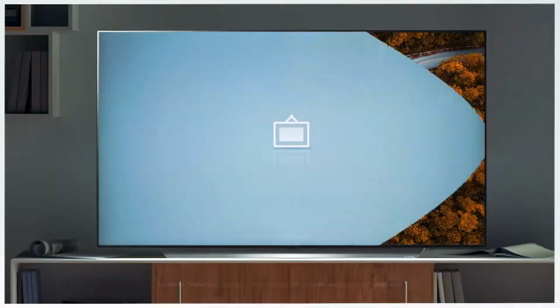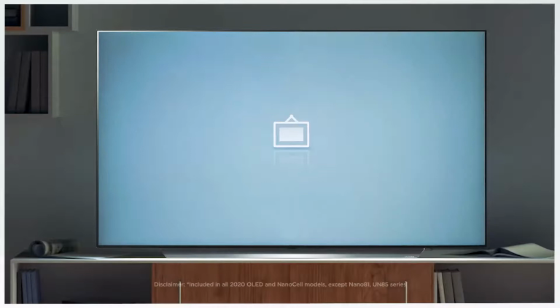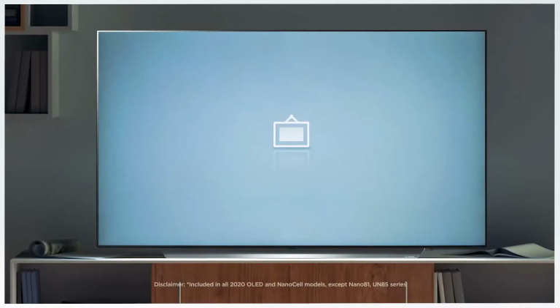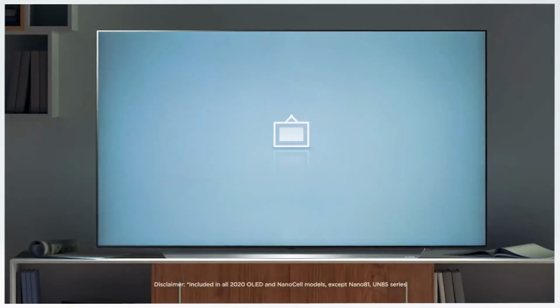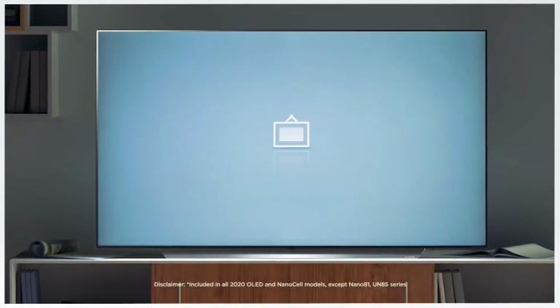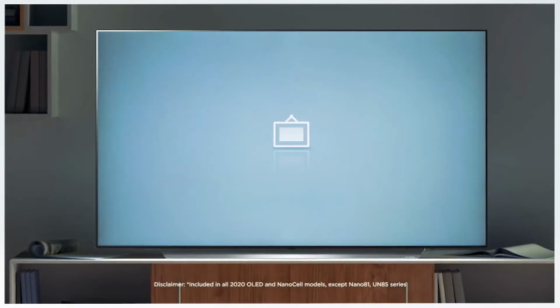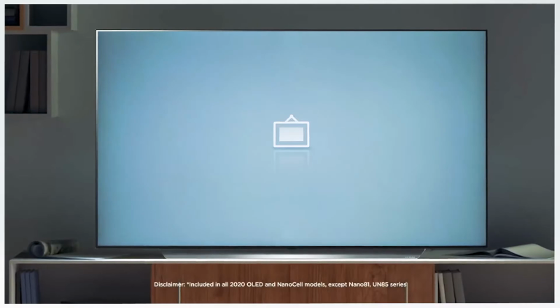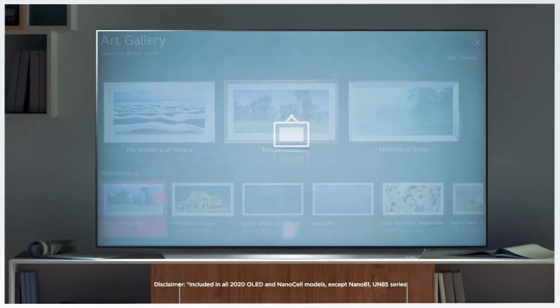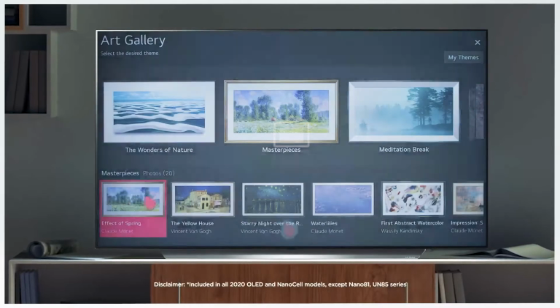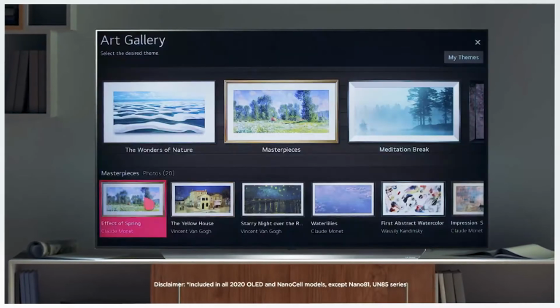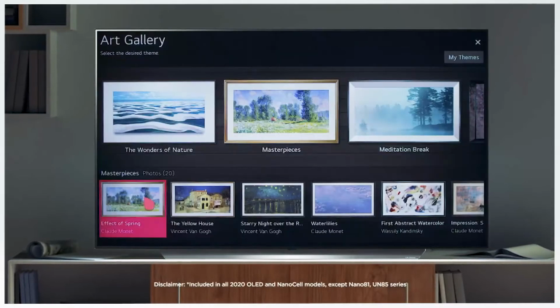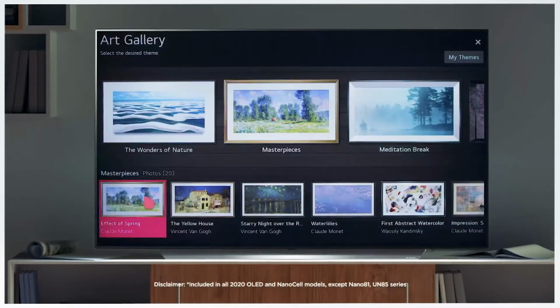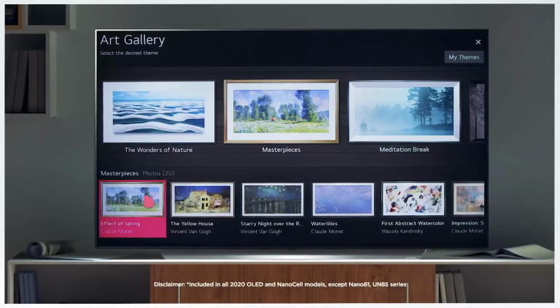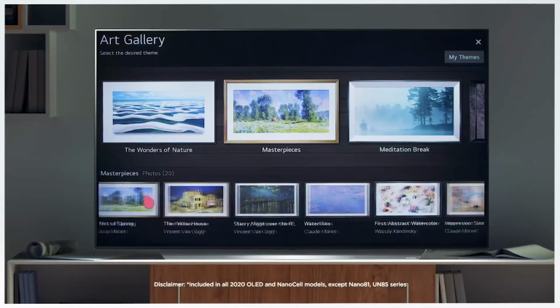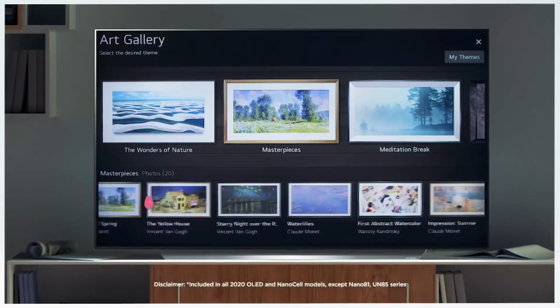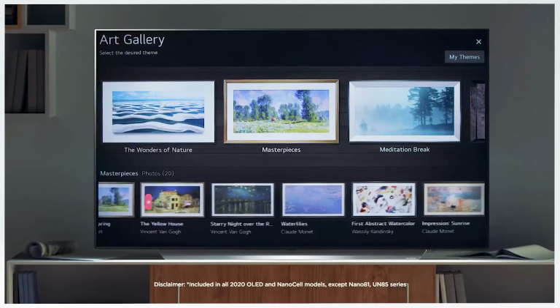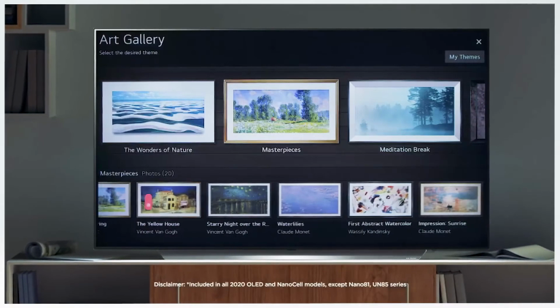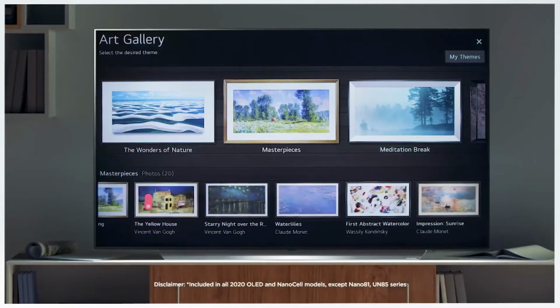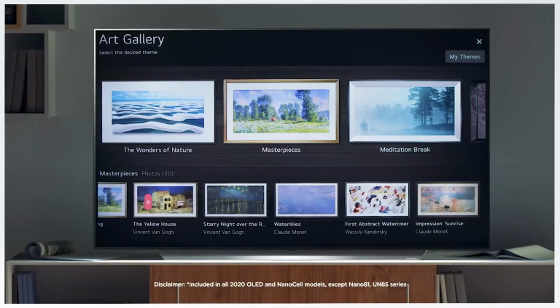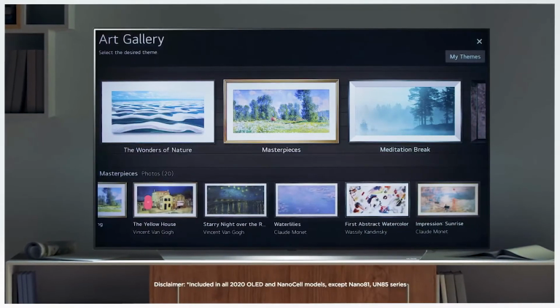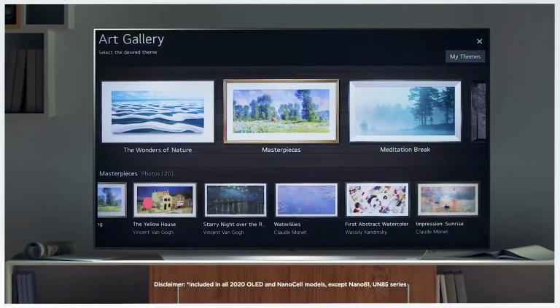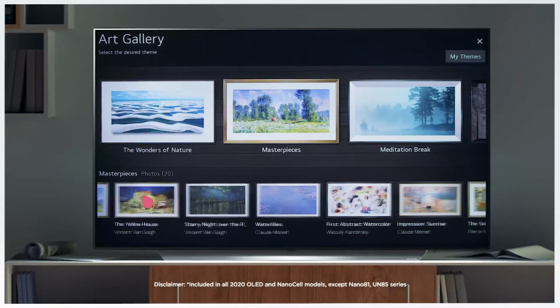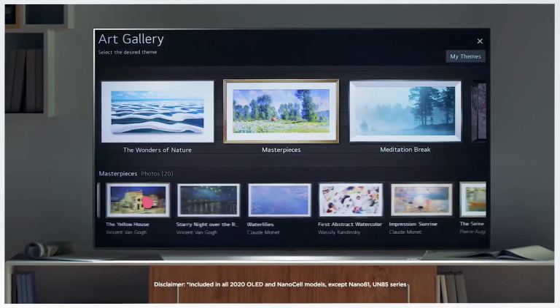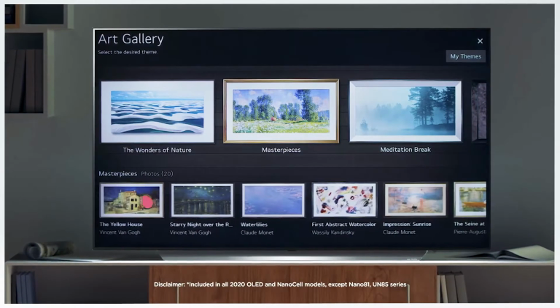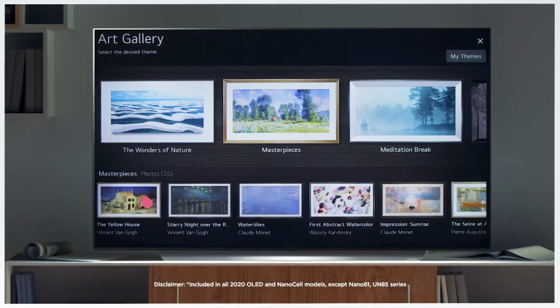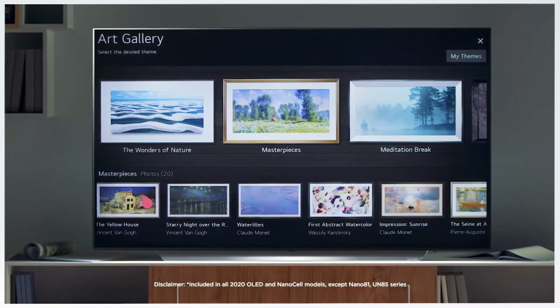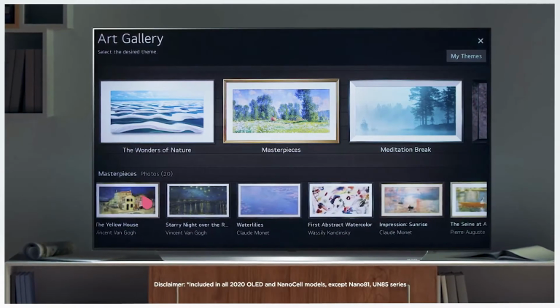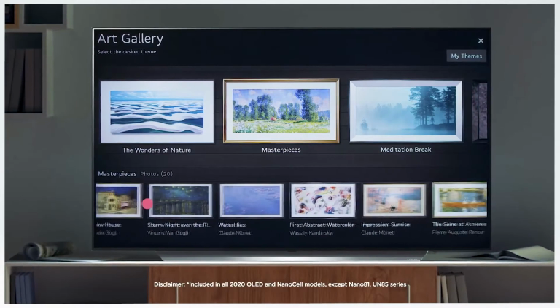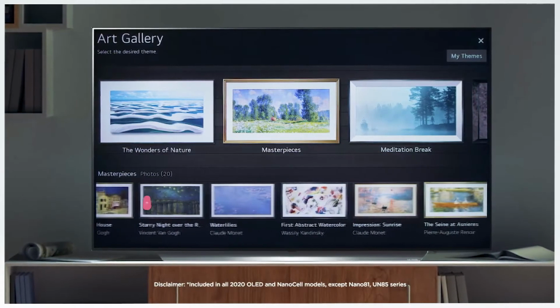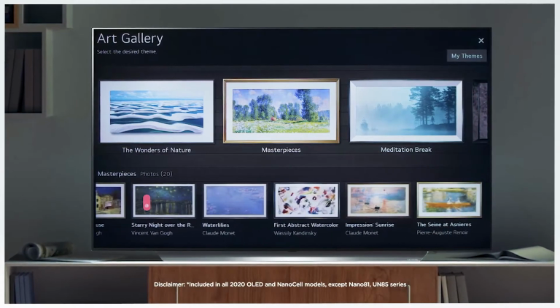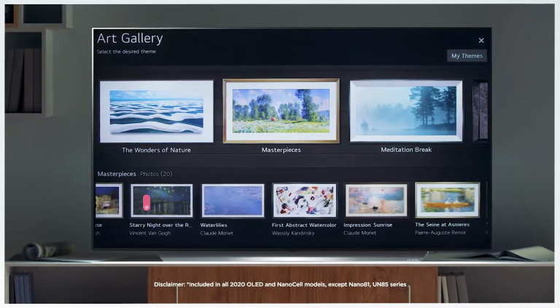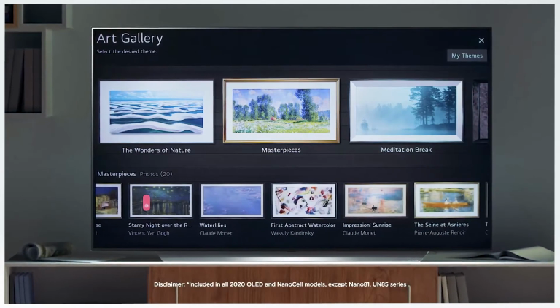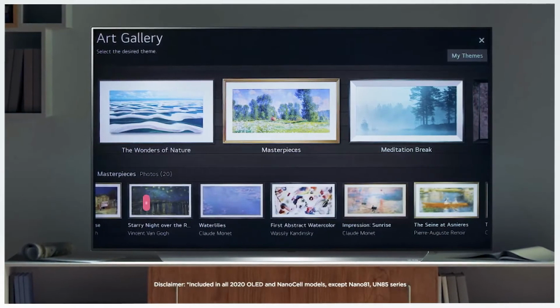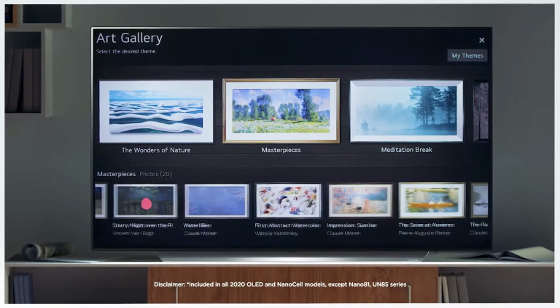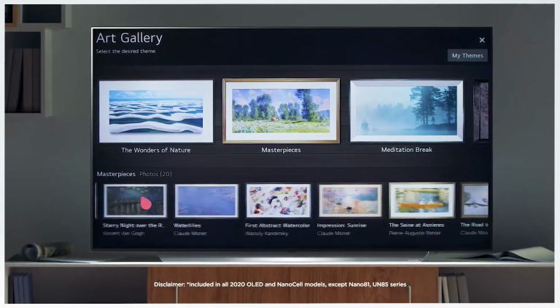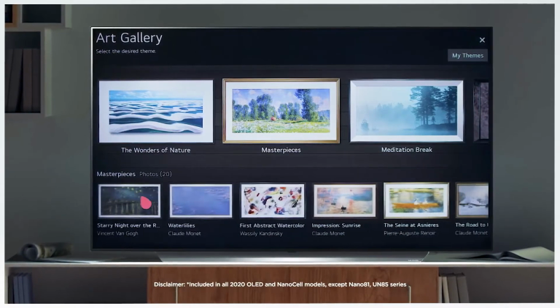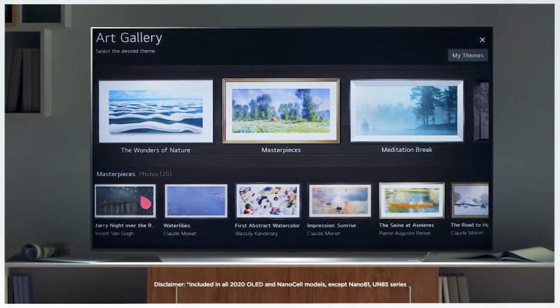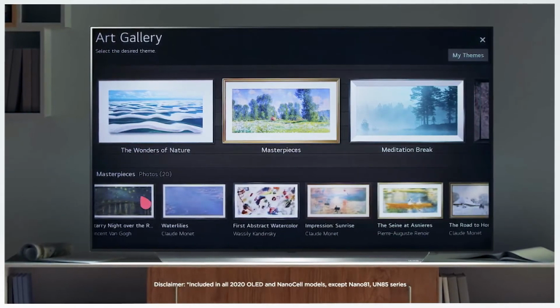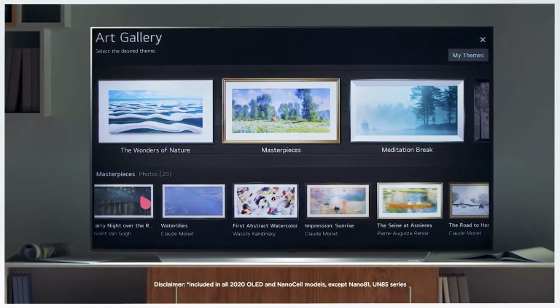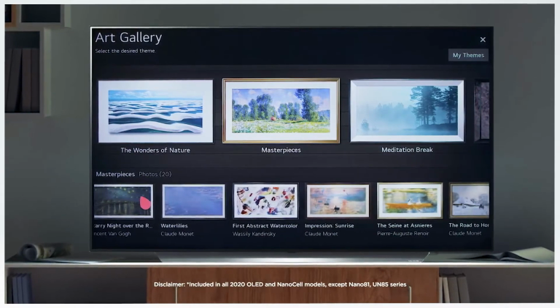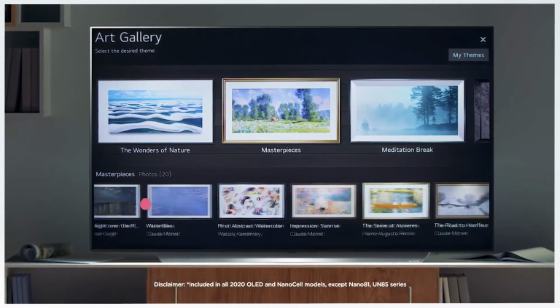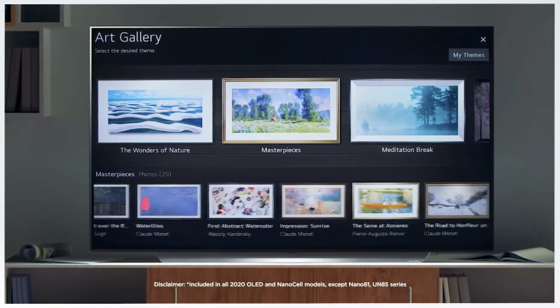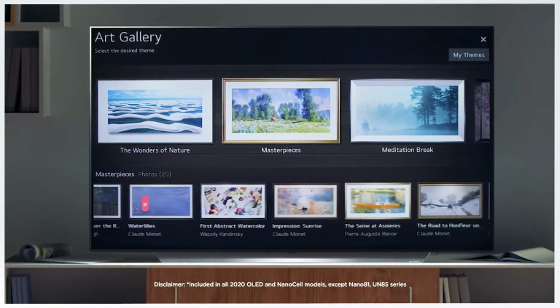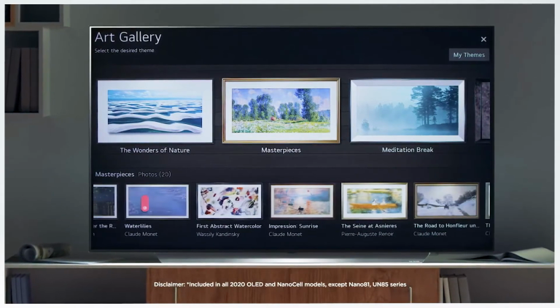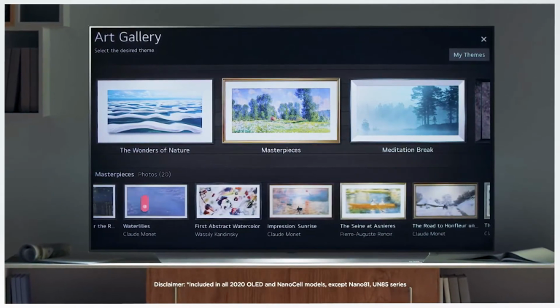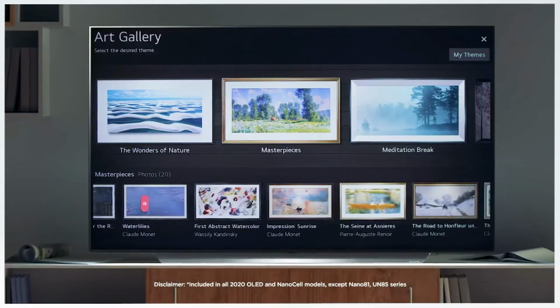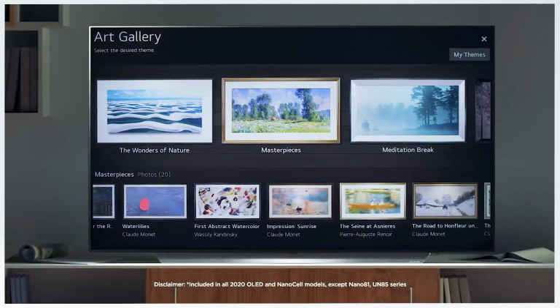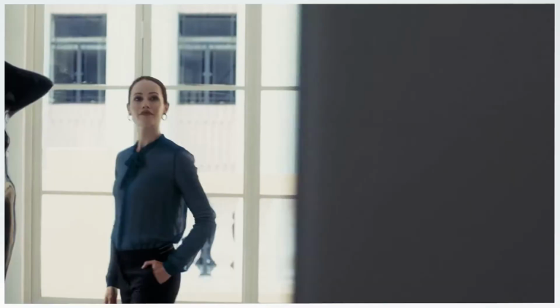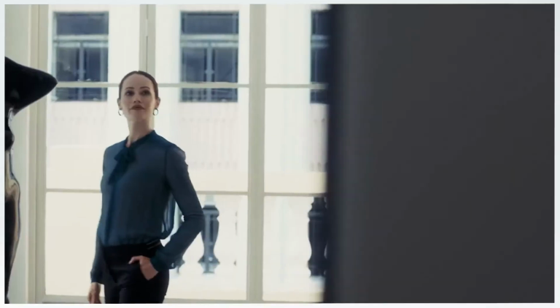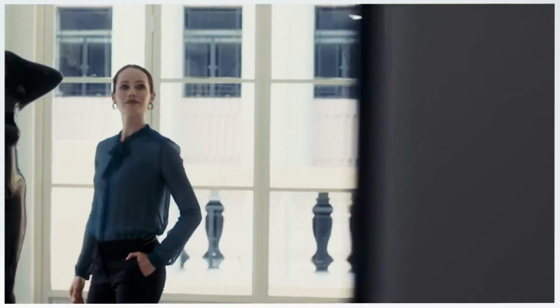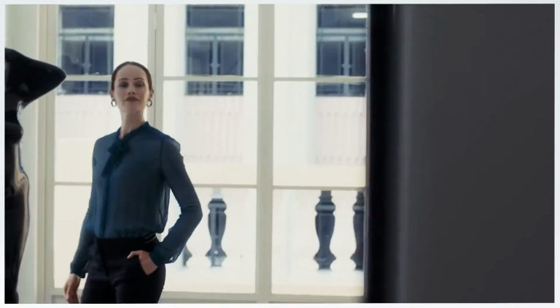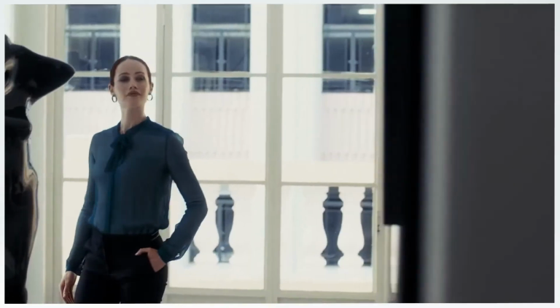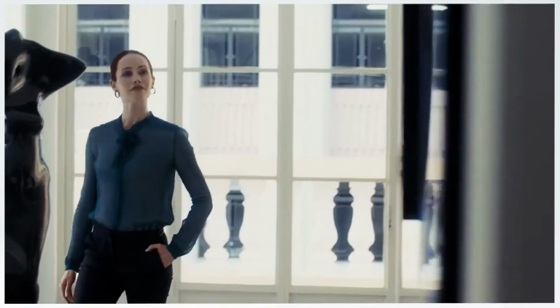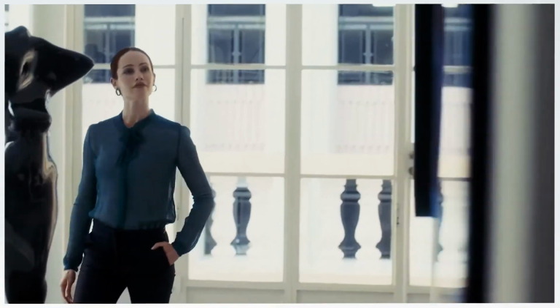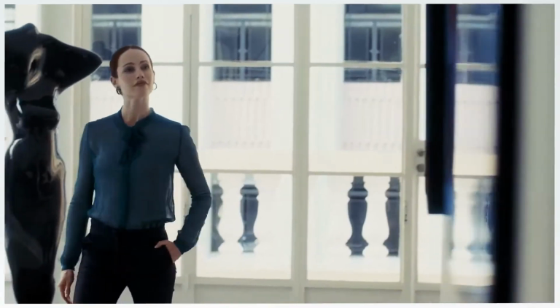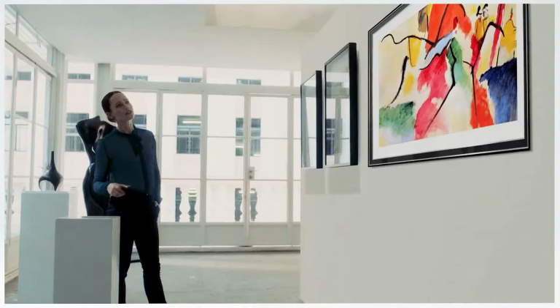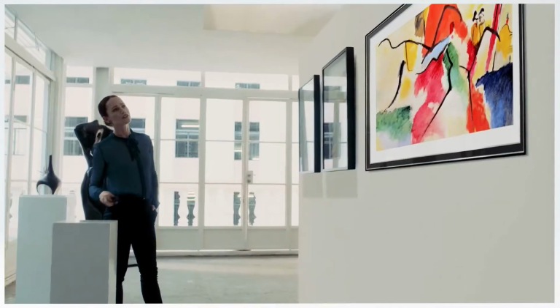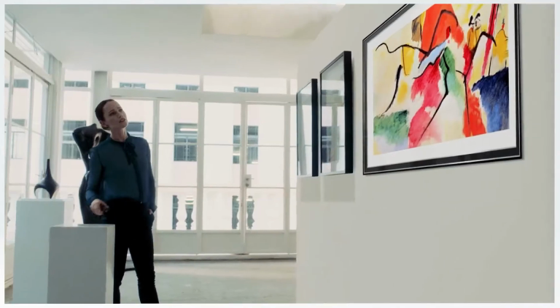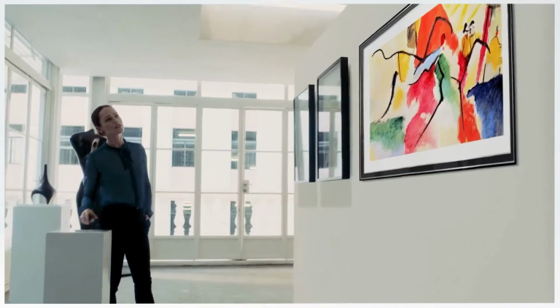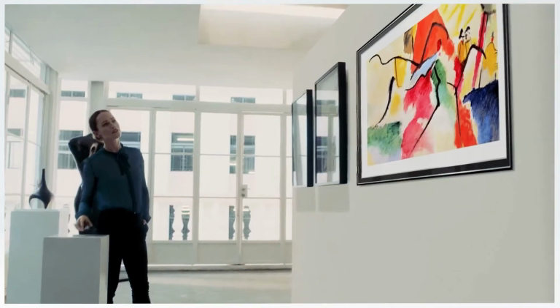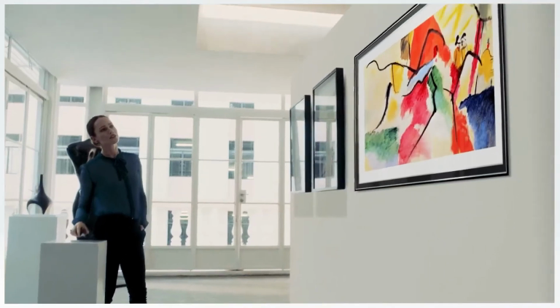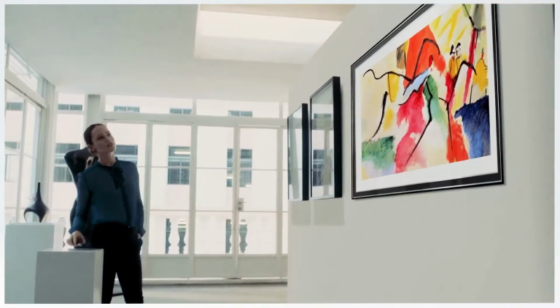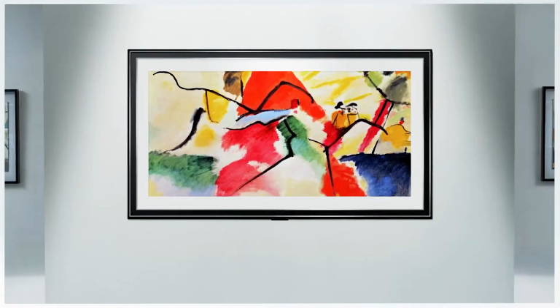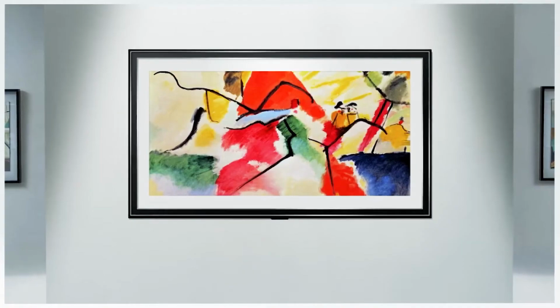When you're not watching, but you're still home, Gallery Mode lets you turn your home into an art gallery, with a variety of paintings, photographs, and other beautiful images.